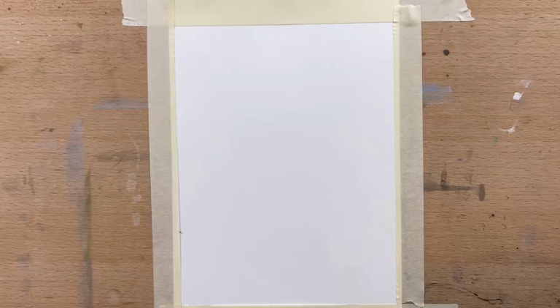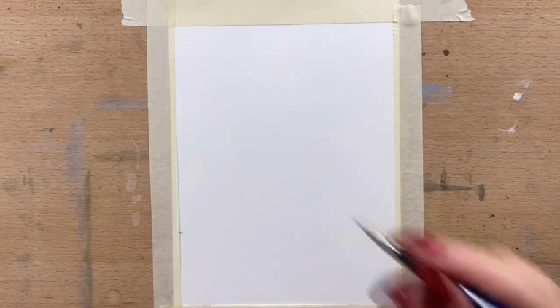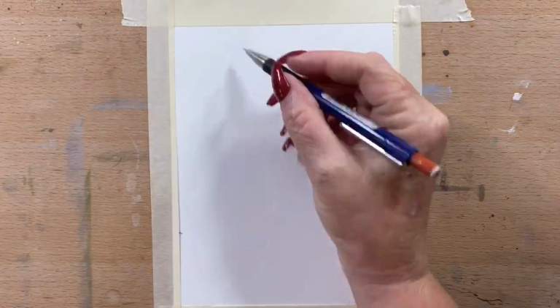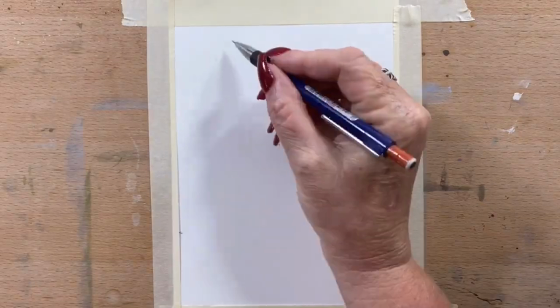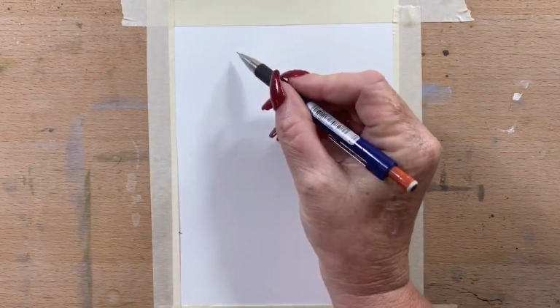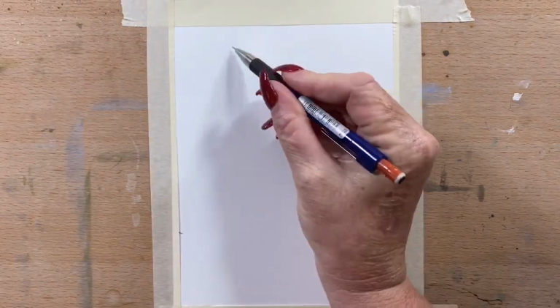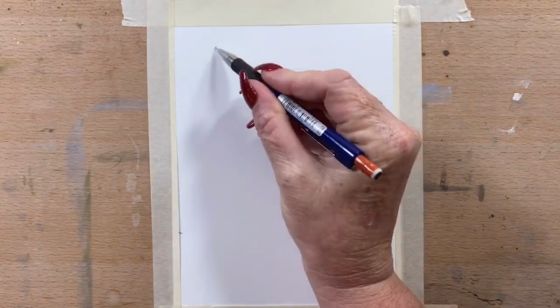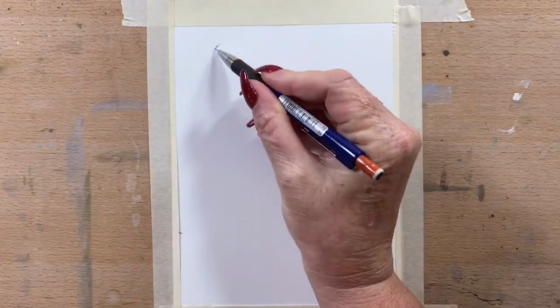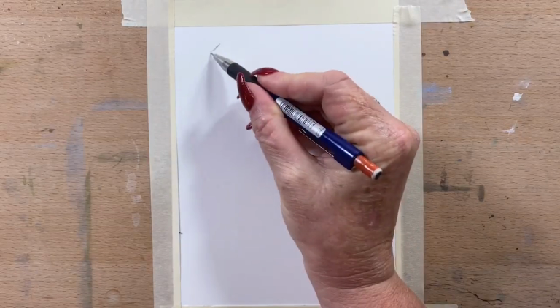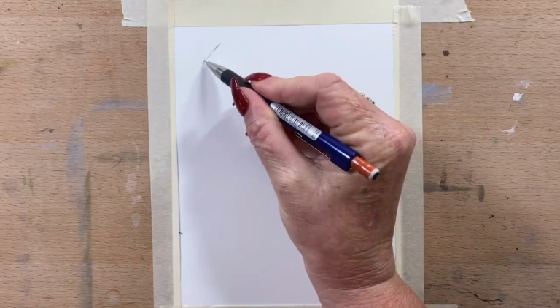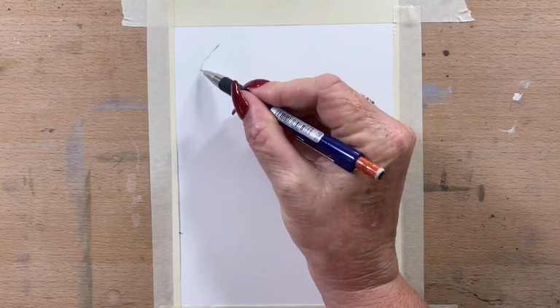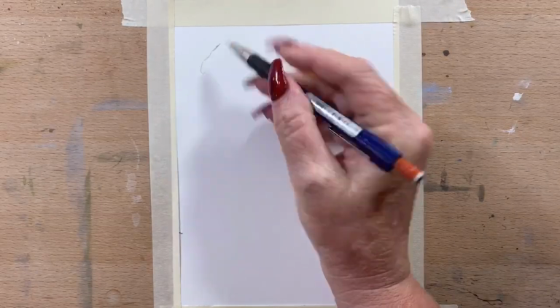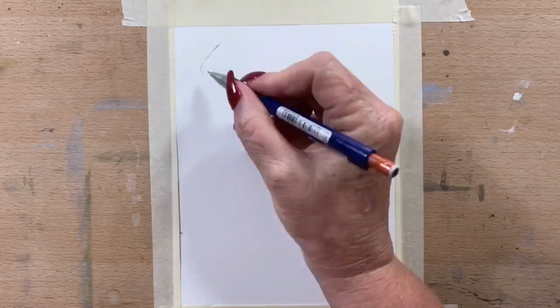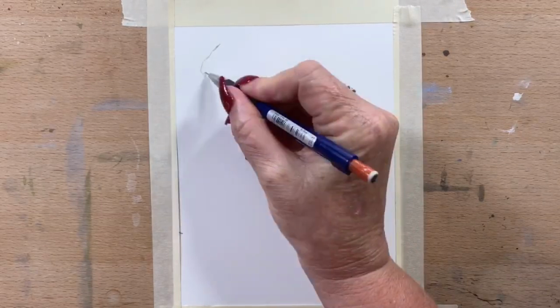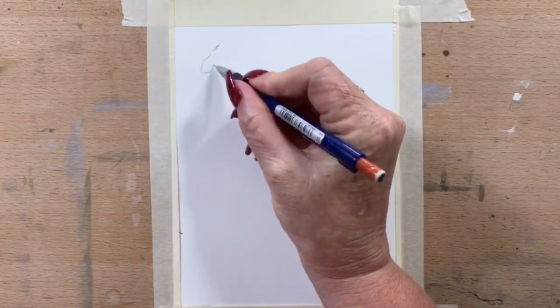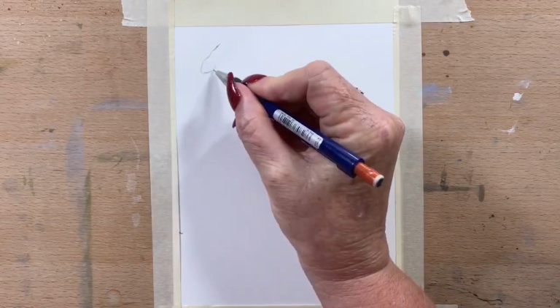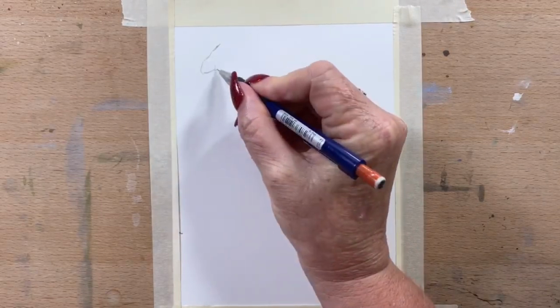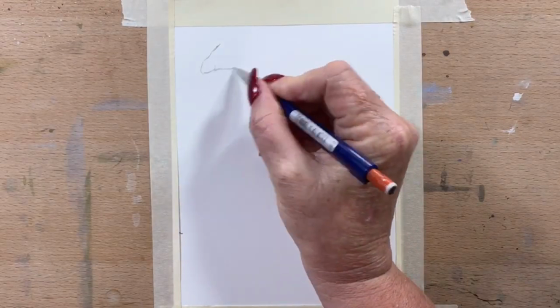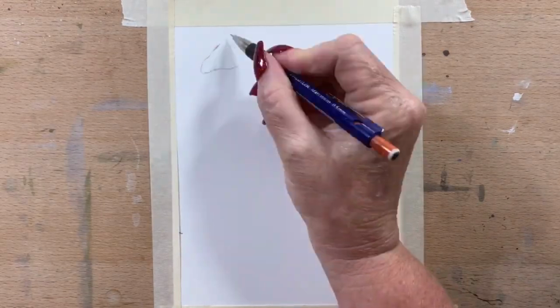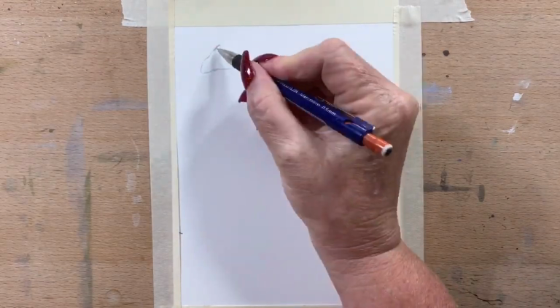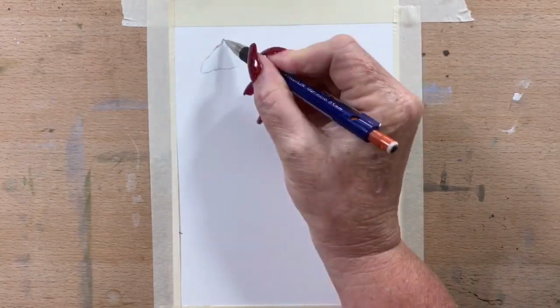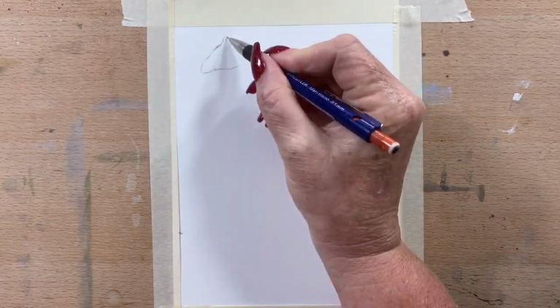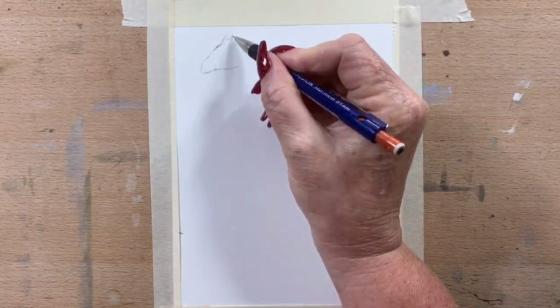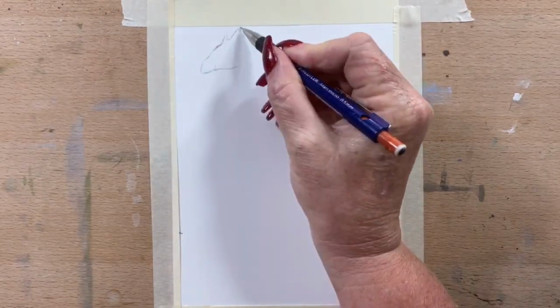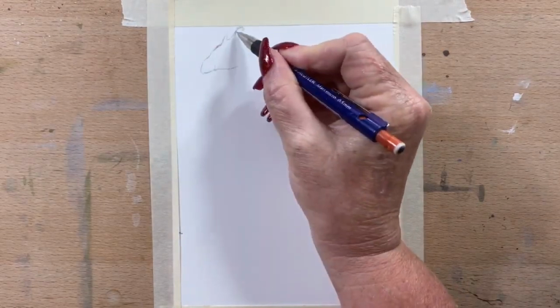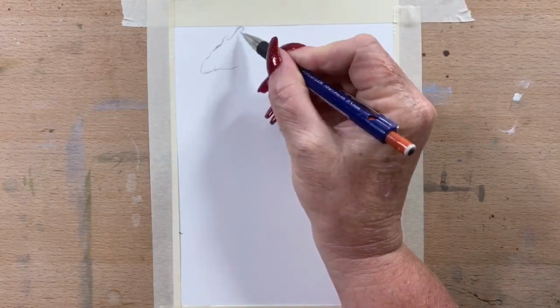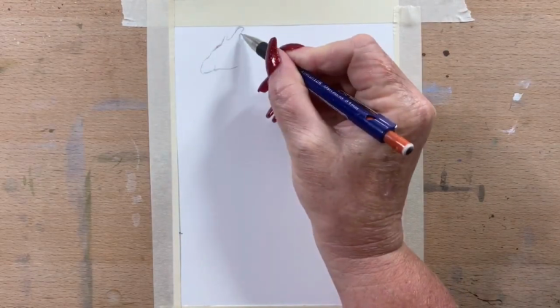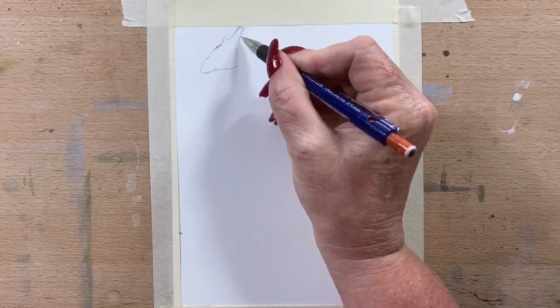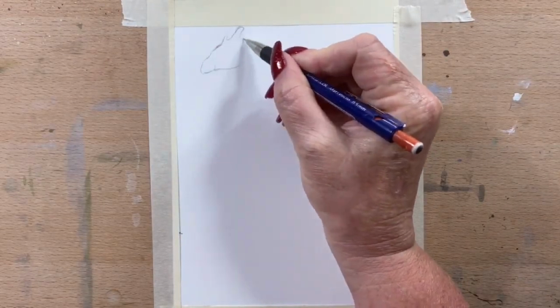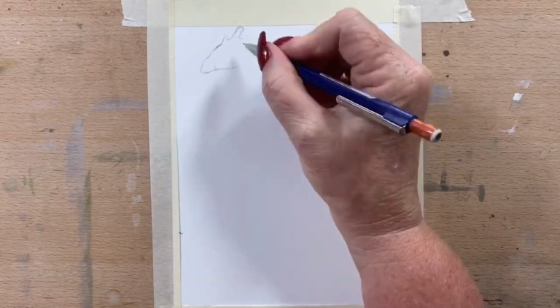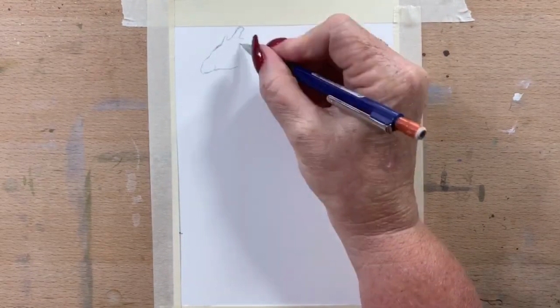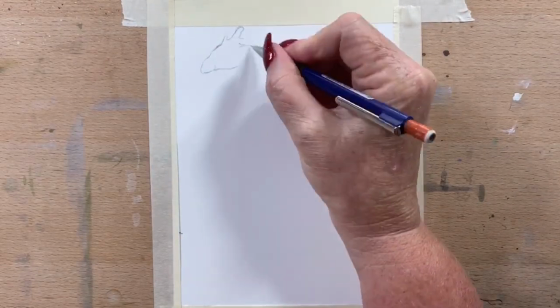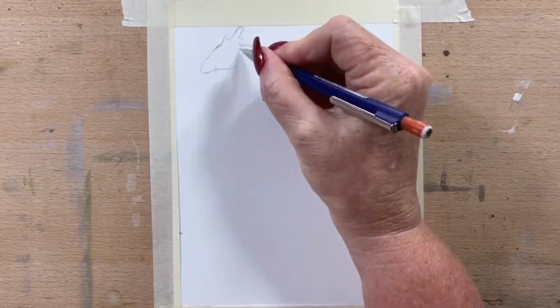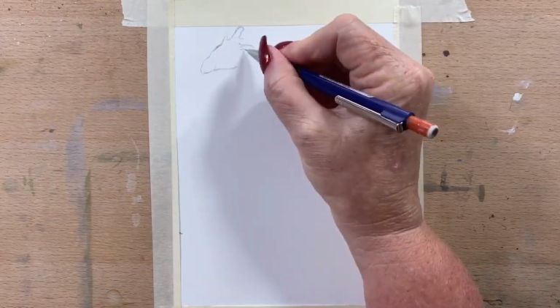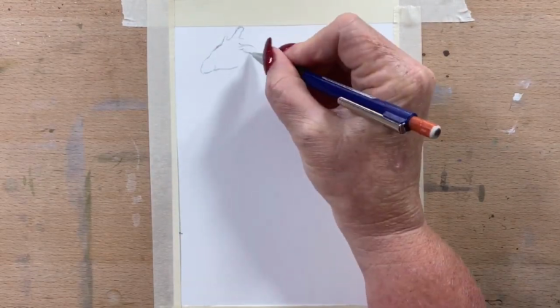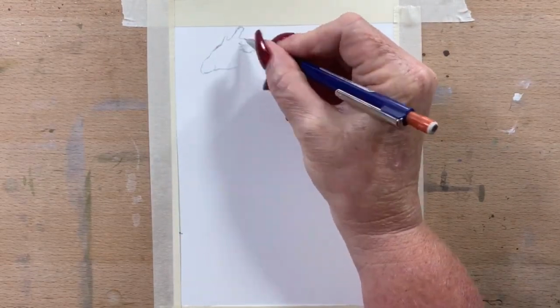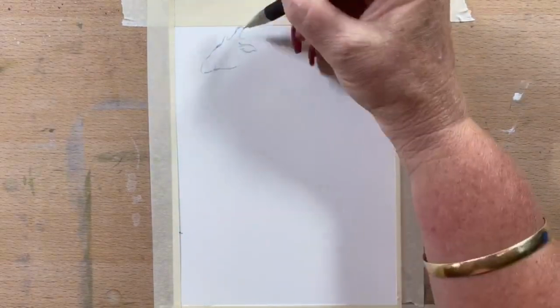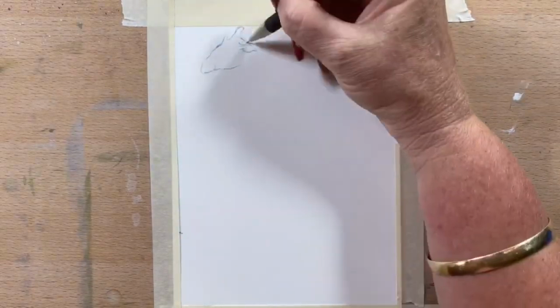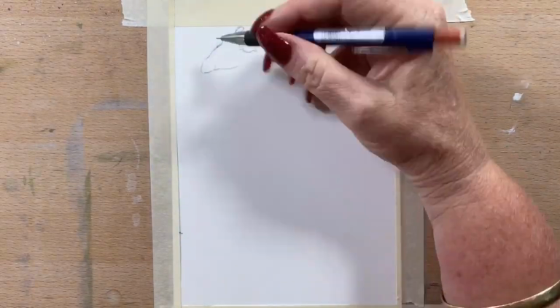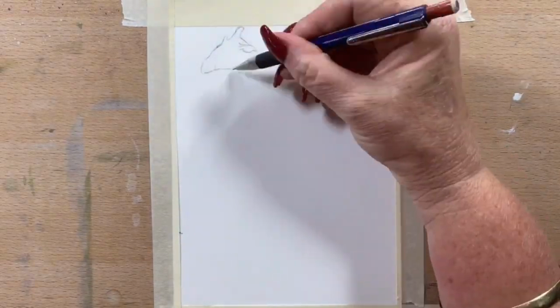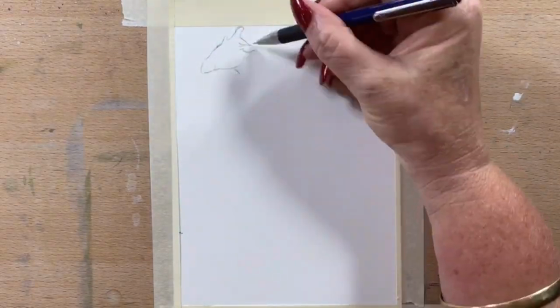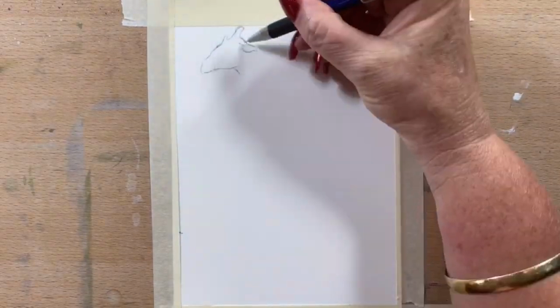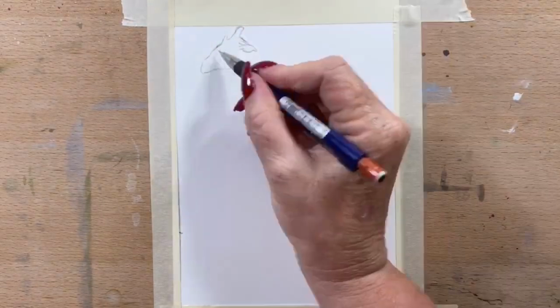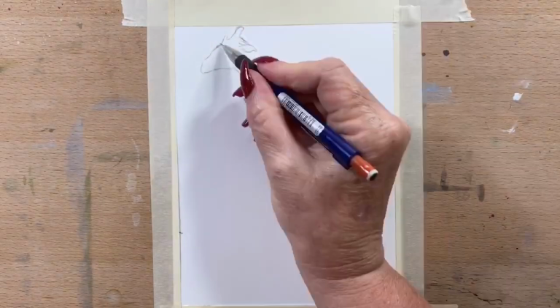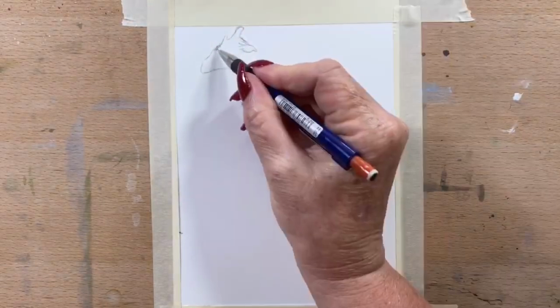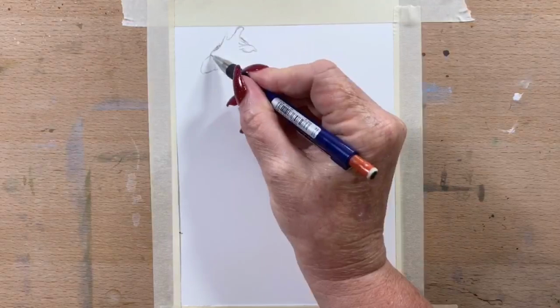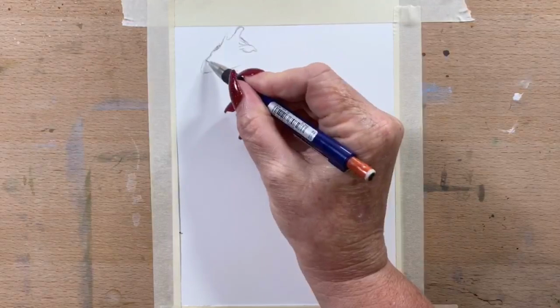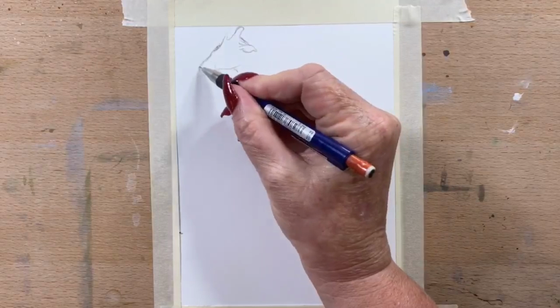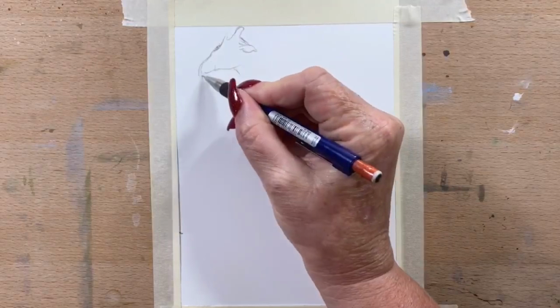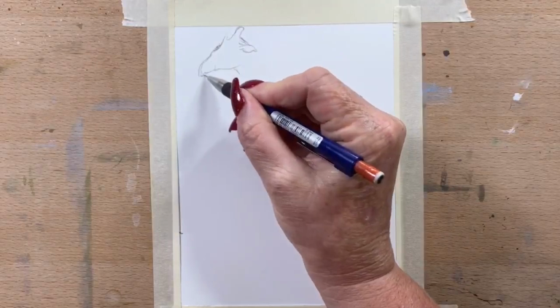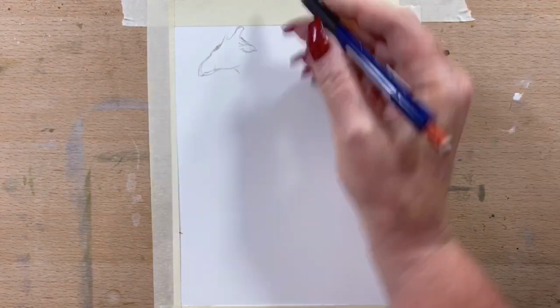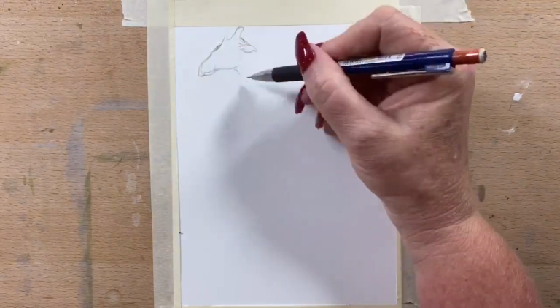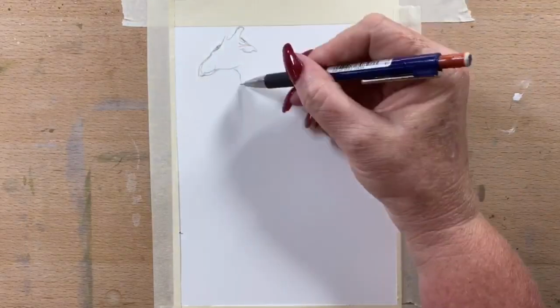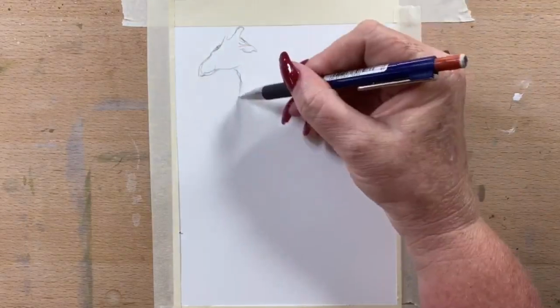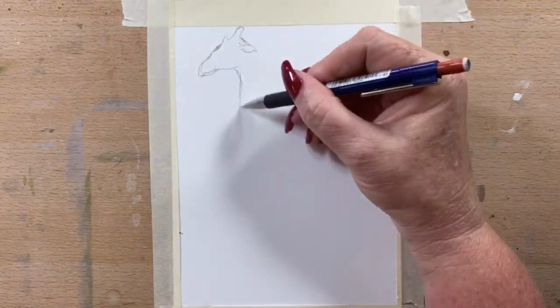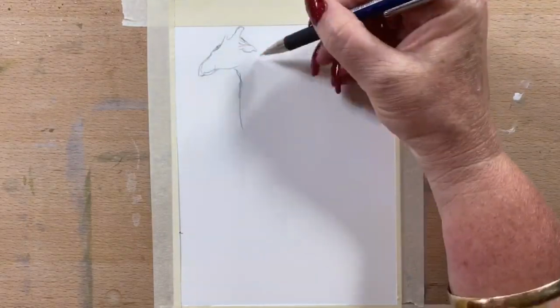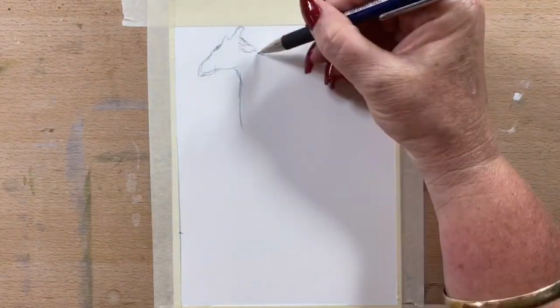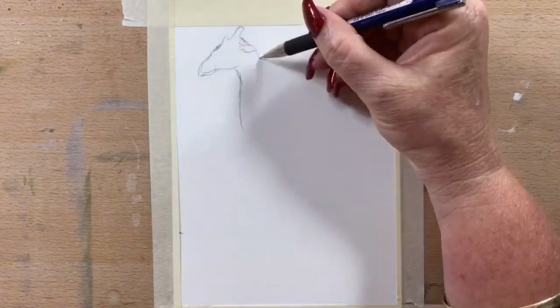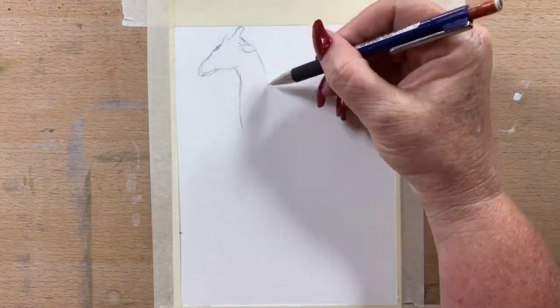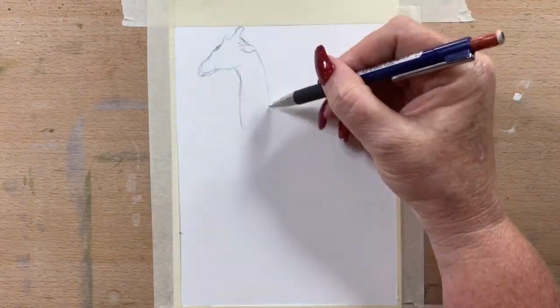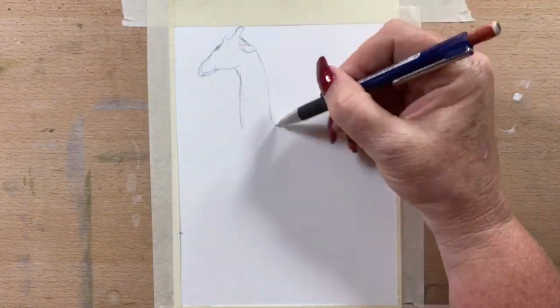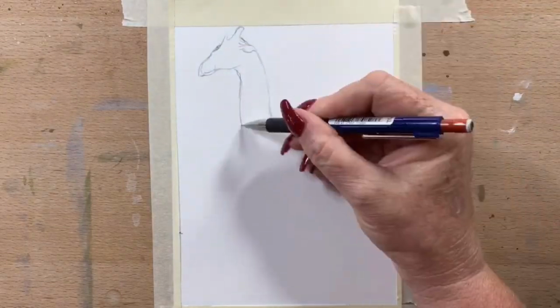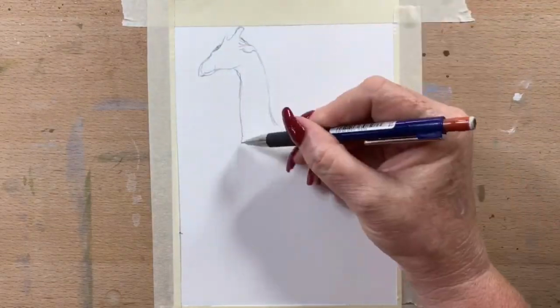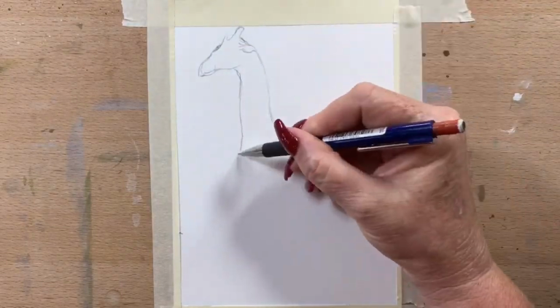Hi guys, it's Jen here and welcome to Jen's Wild About Art. Today I'm going to do a painting of a giraffe for you.